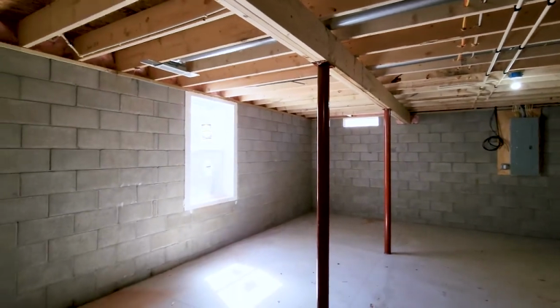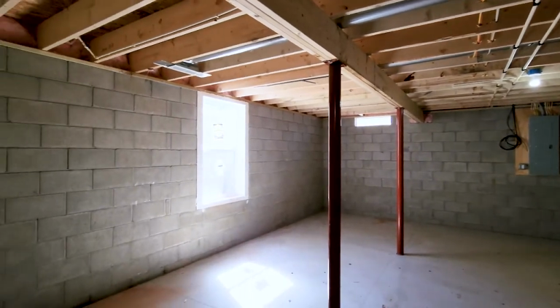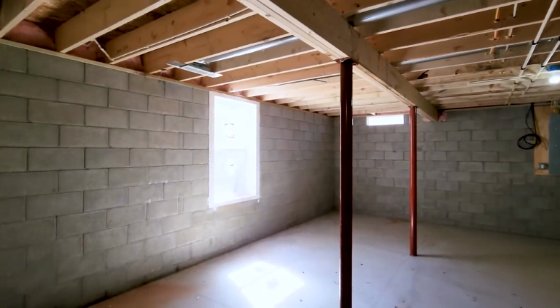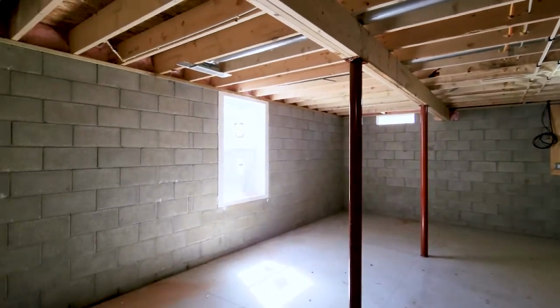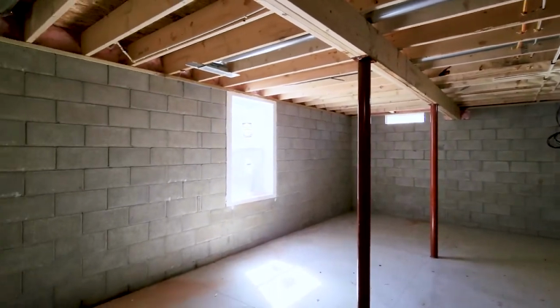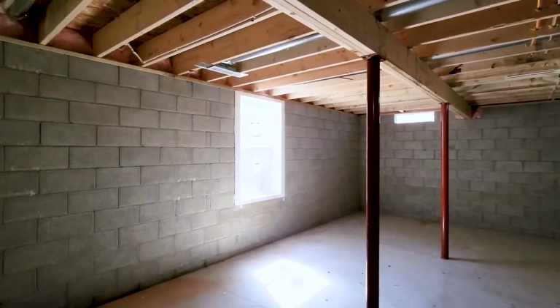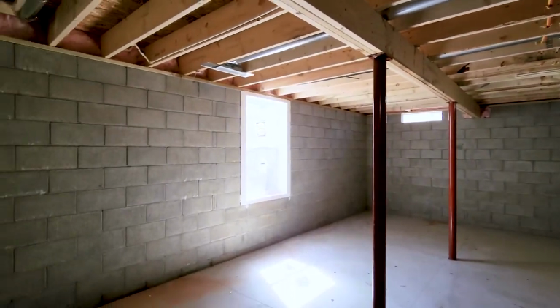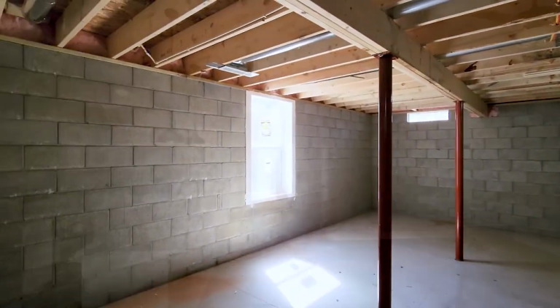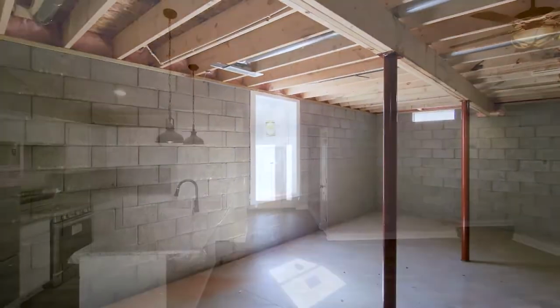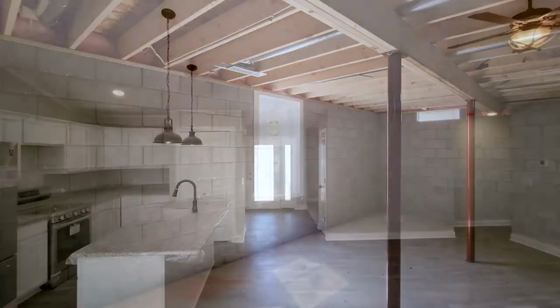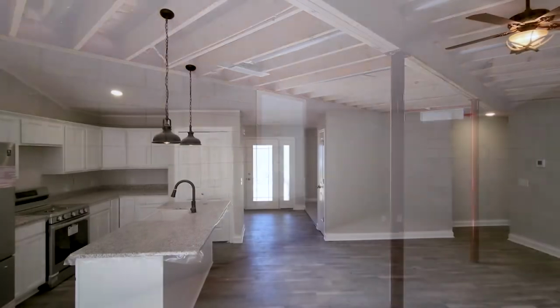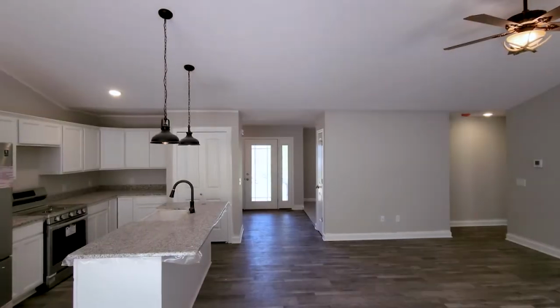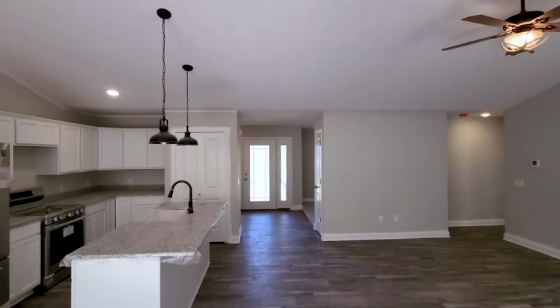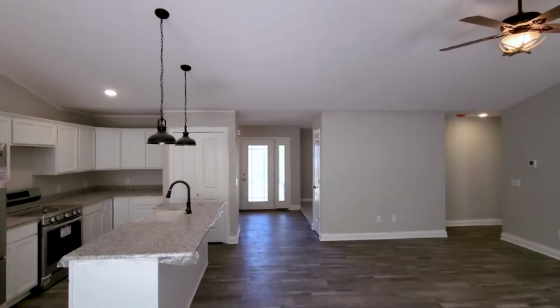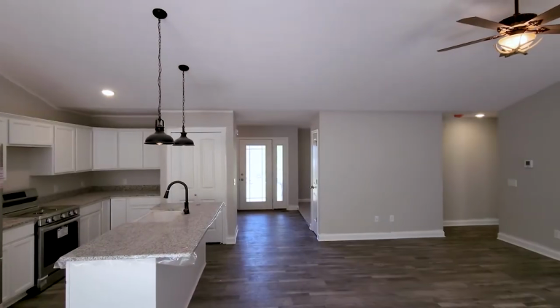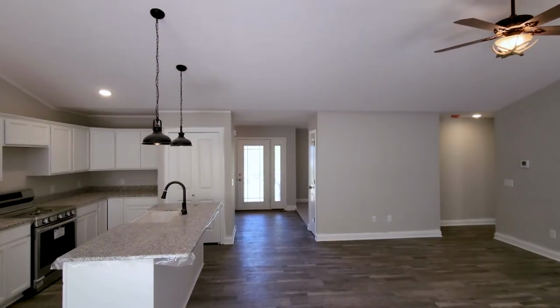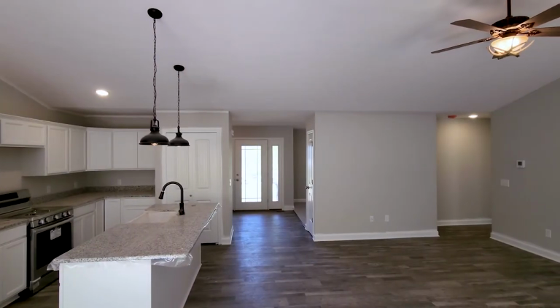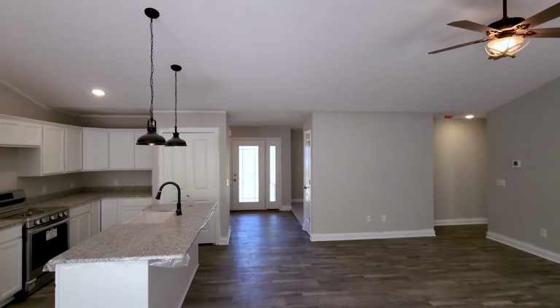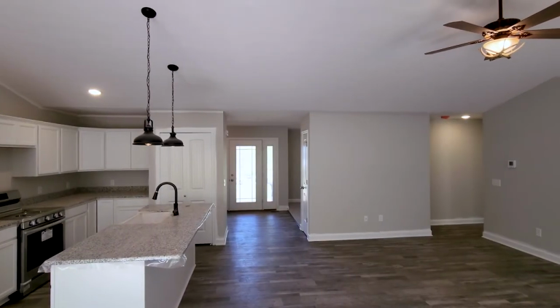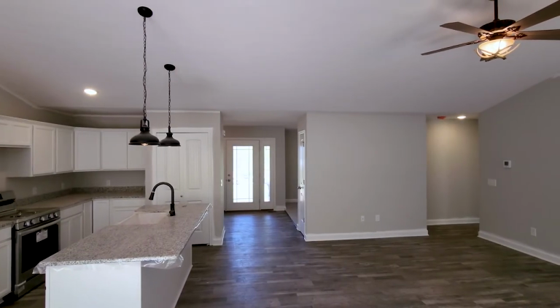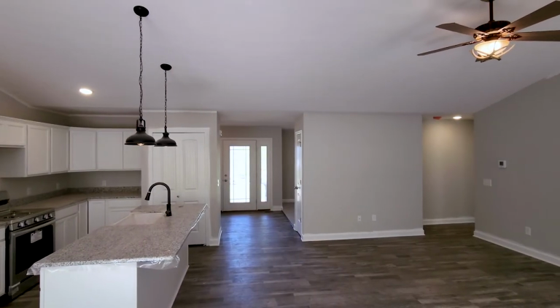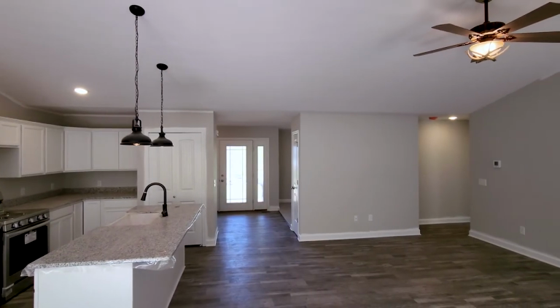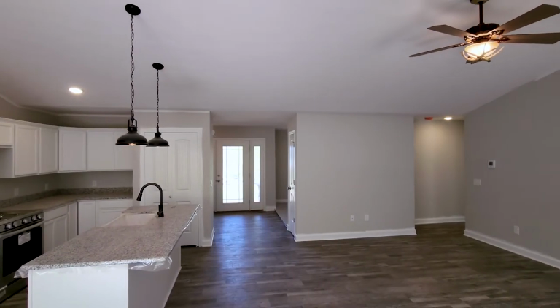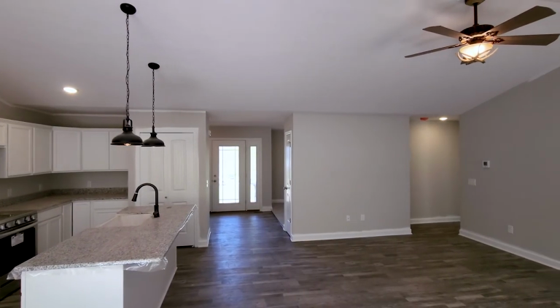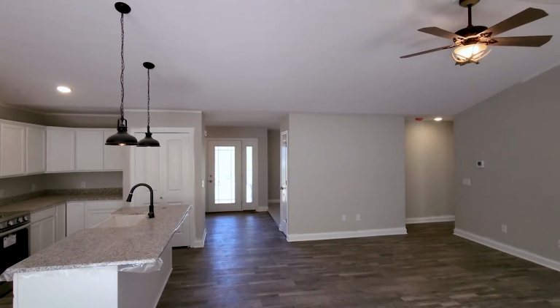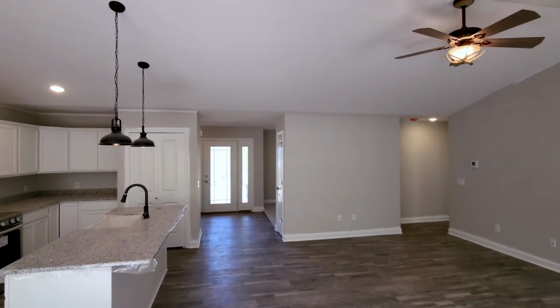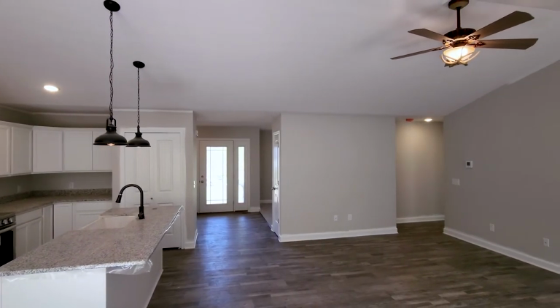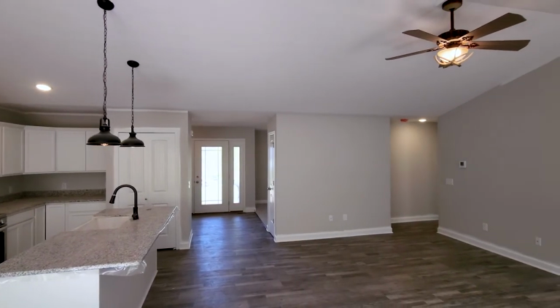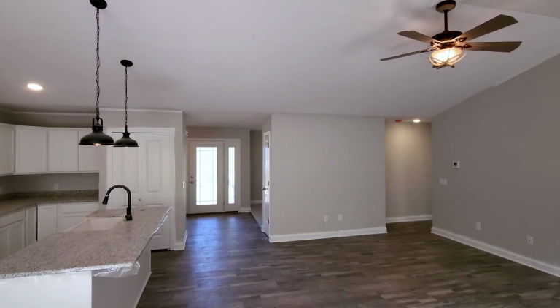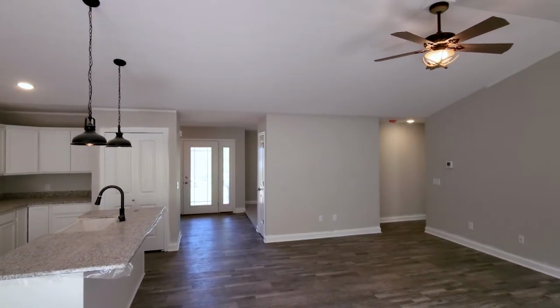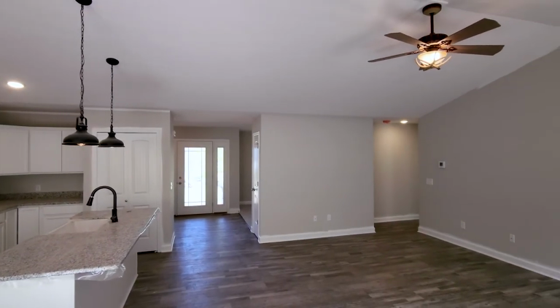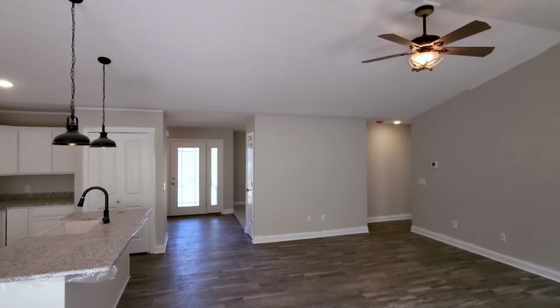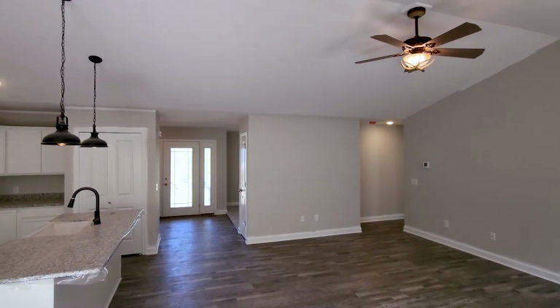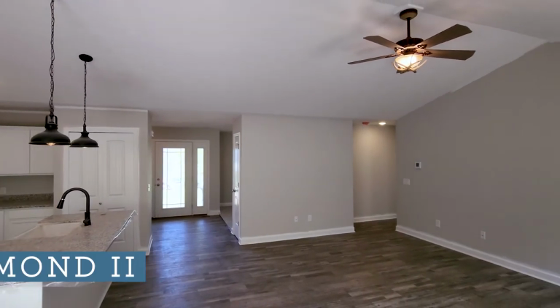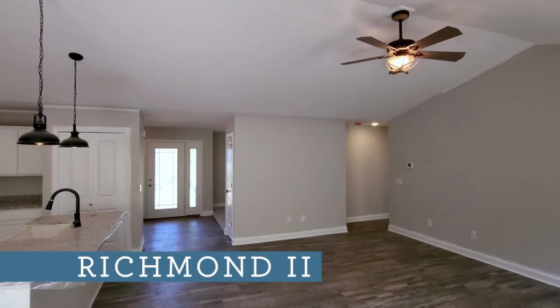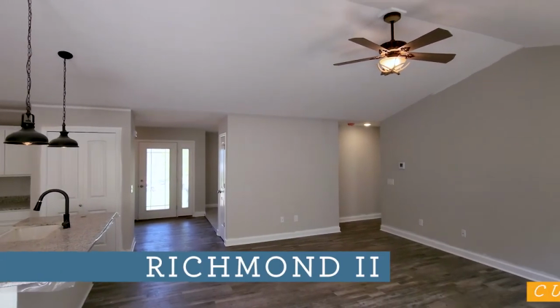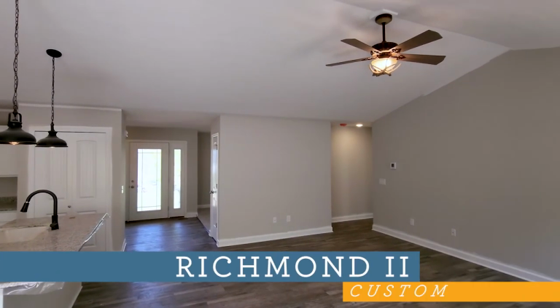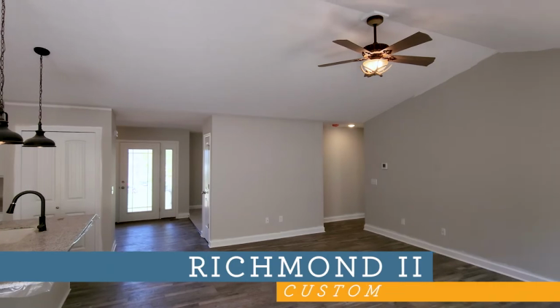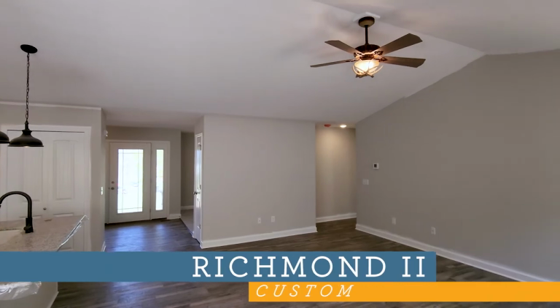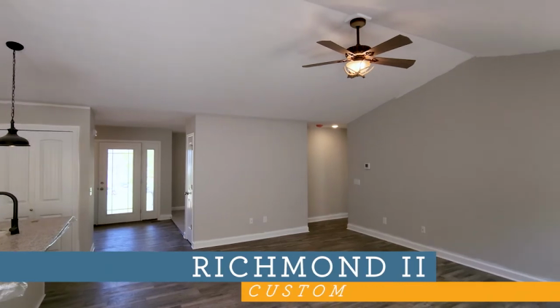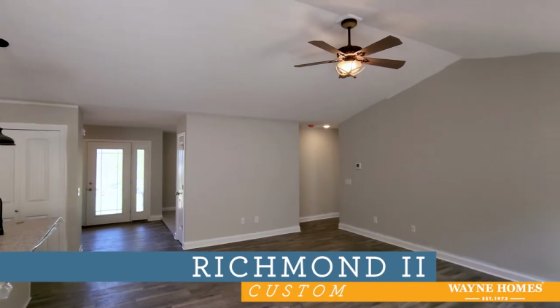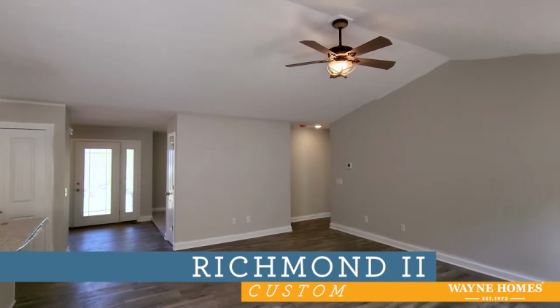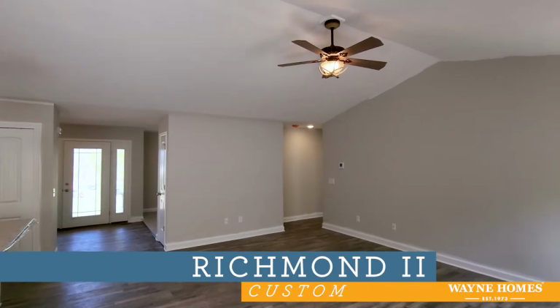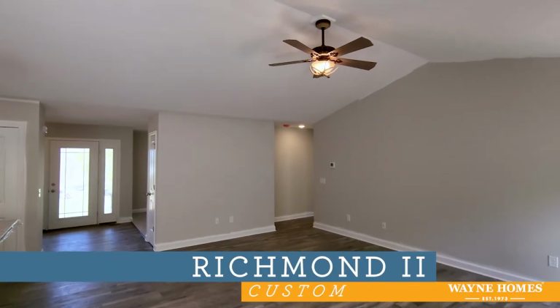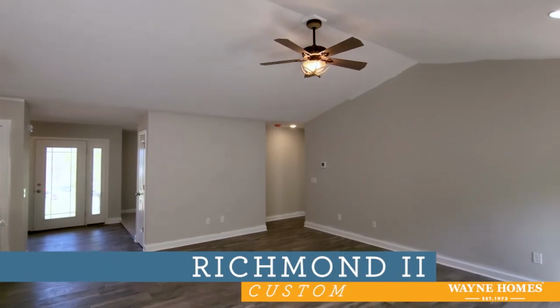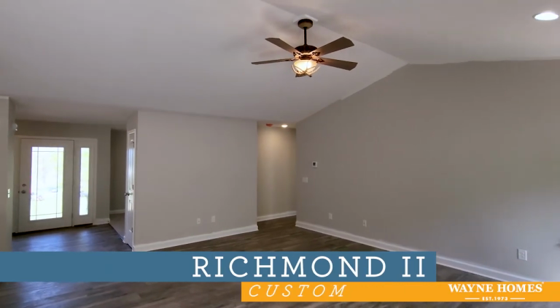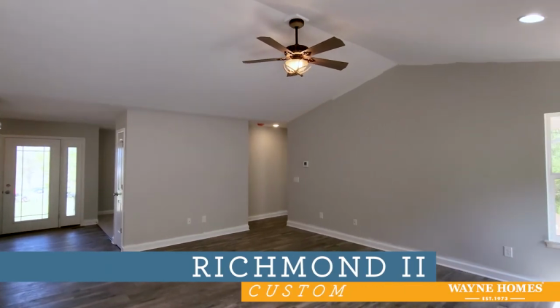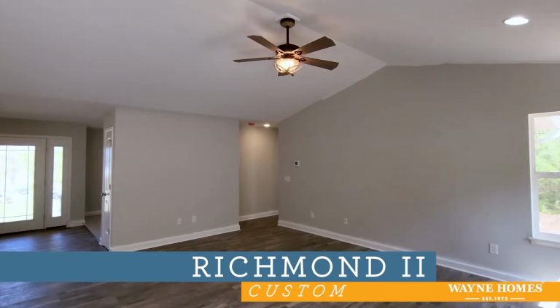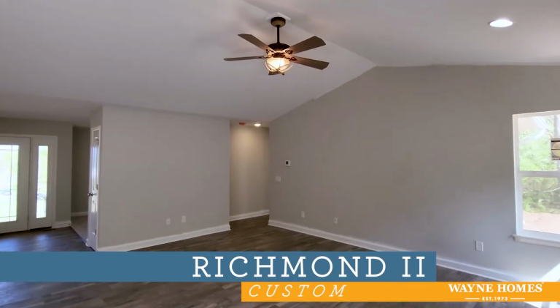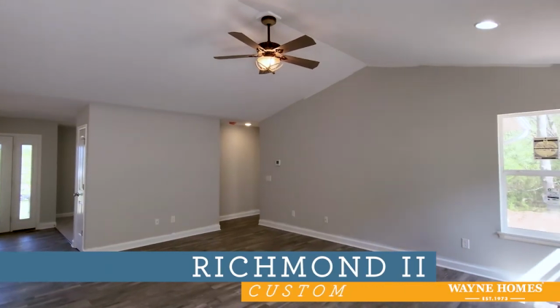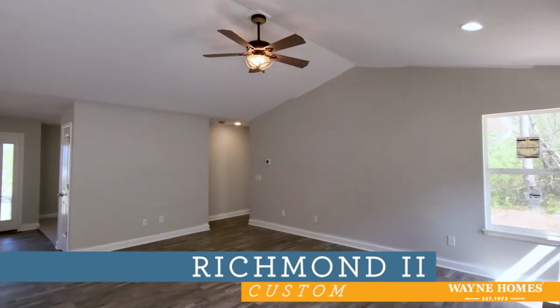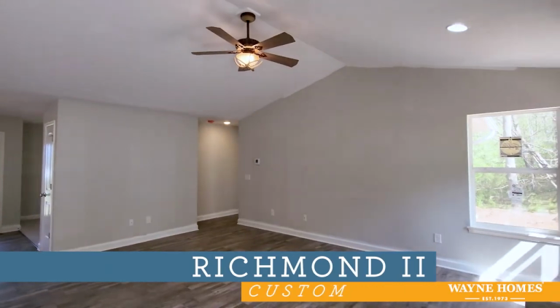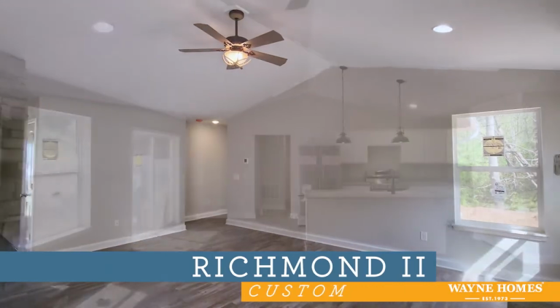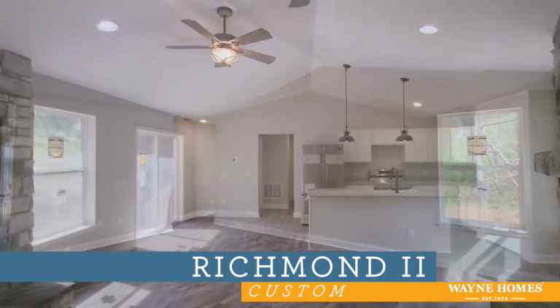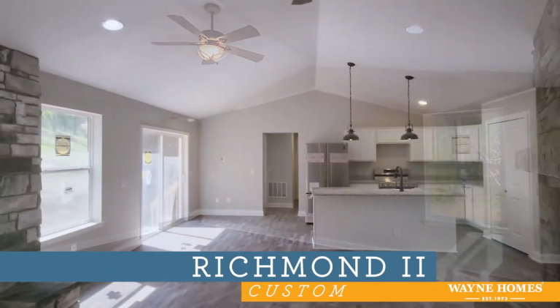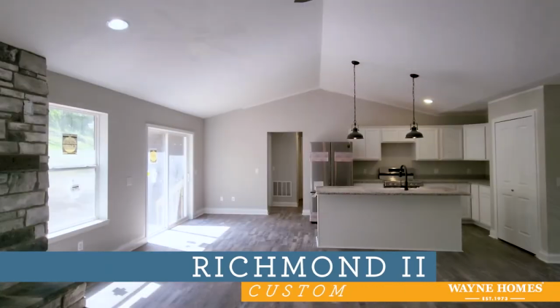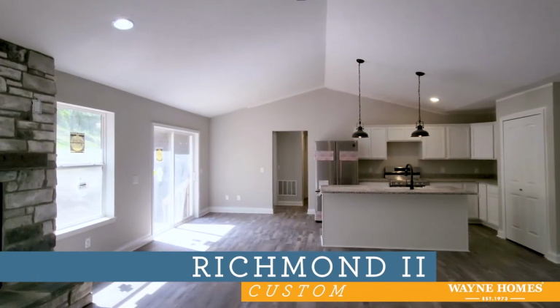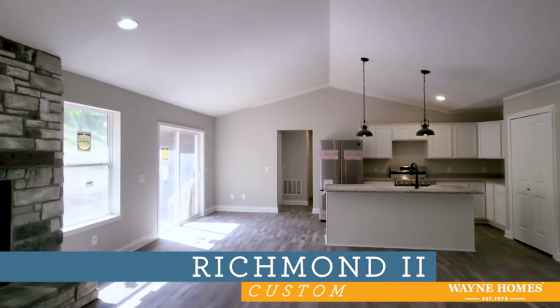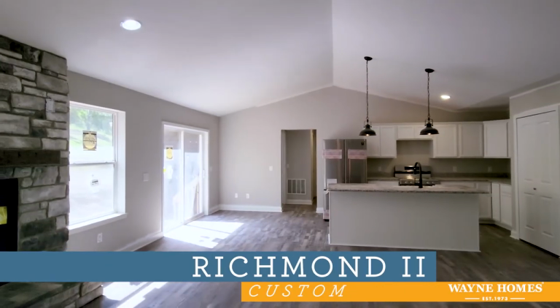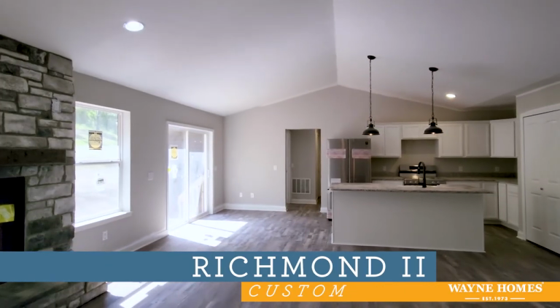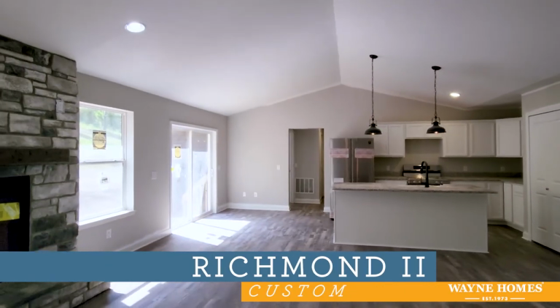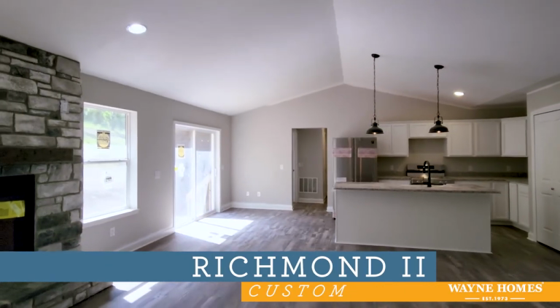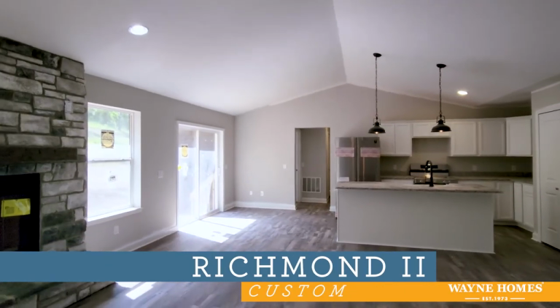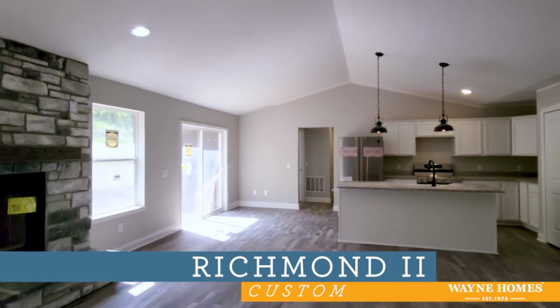We really appreciate you joining us for today's virtual open house of the Richmond II with a custom craftsman exterior.